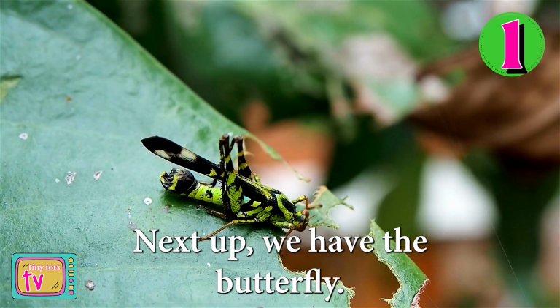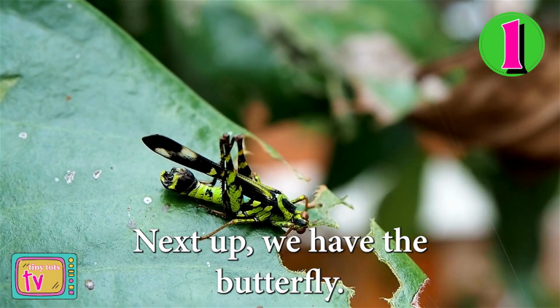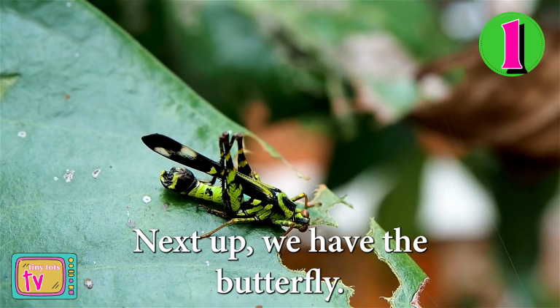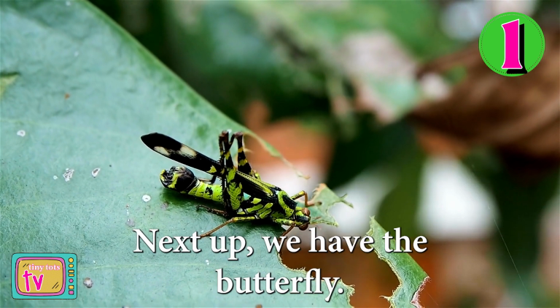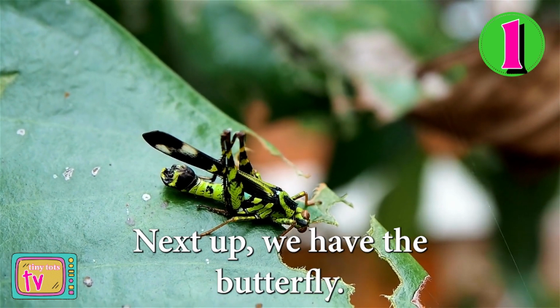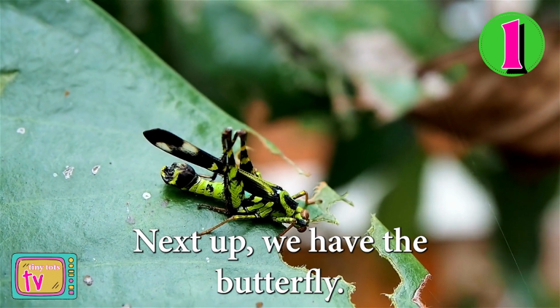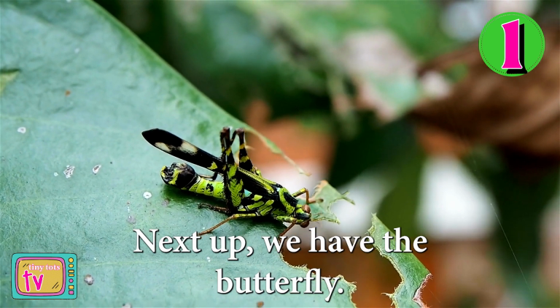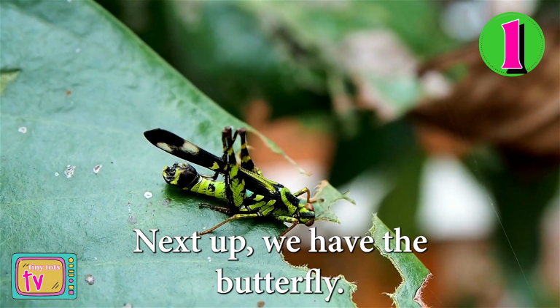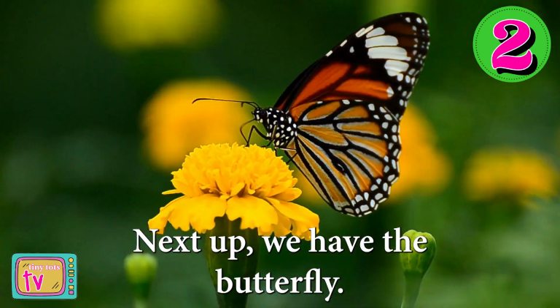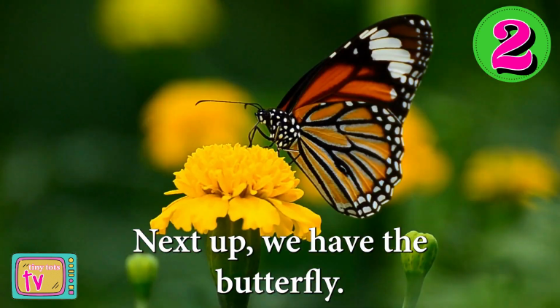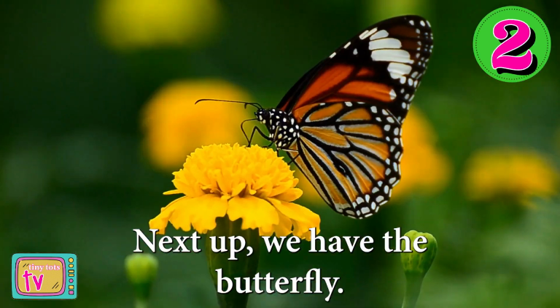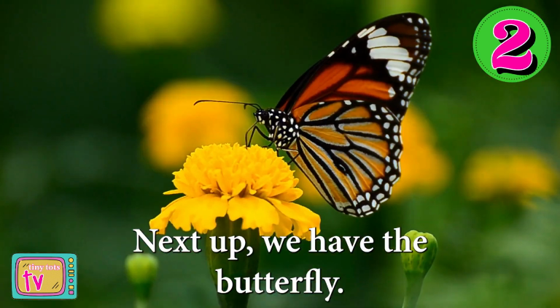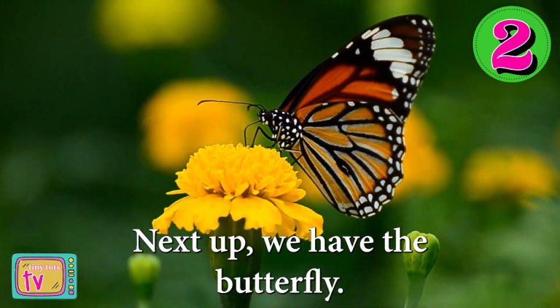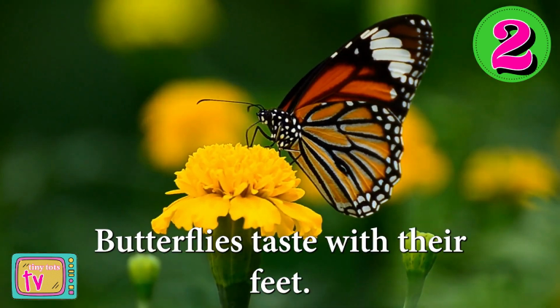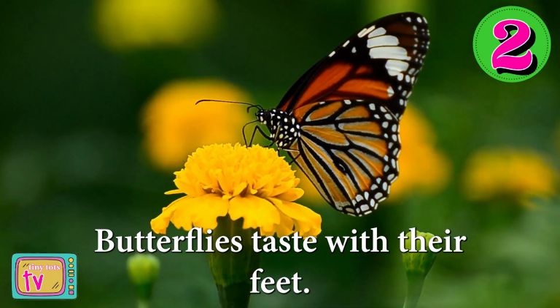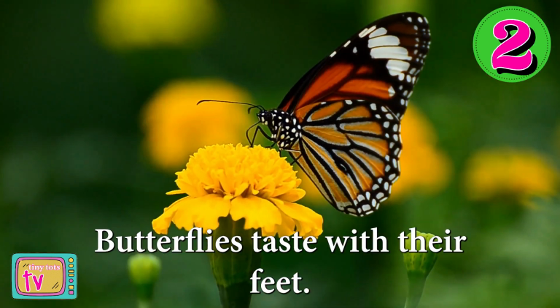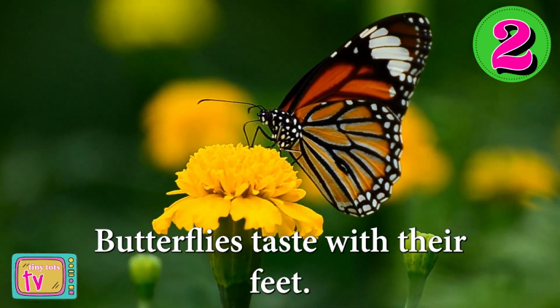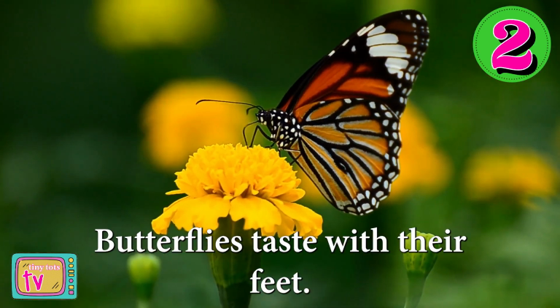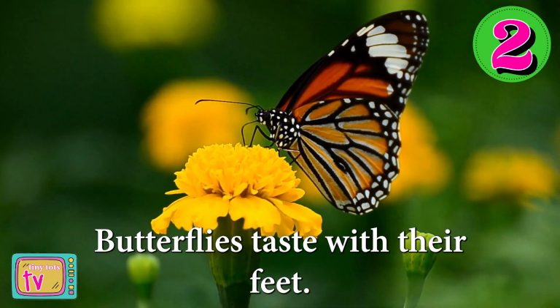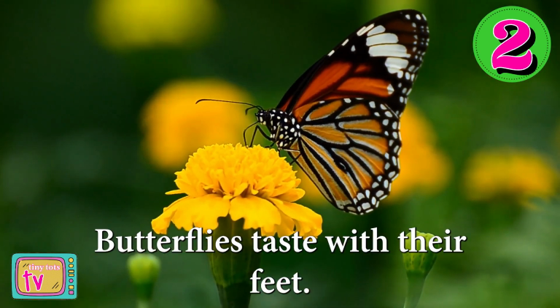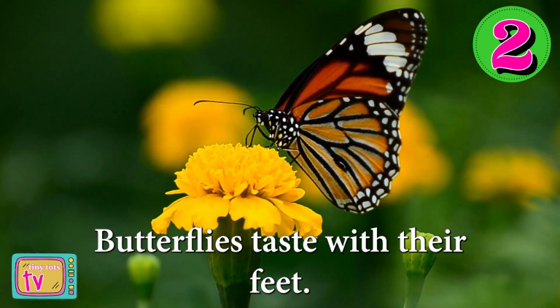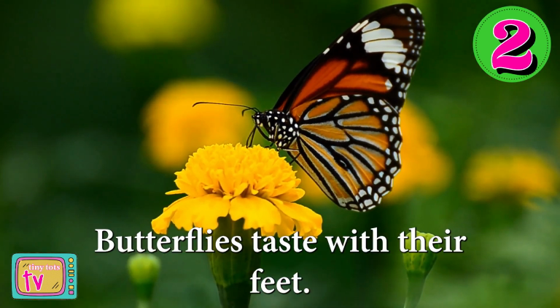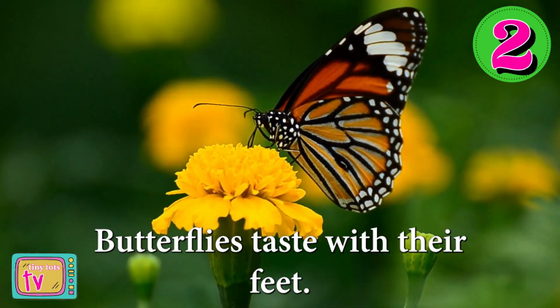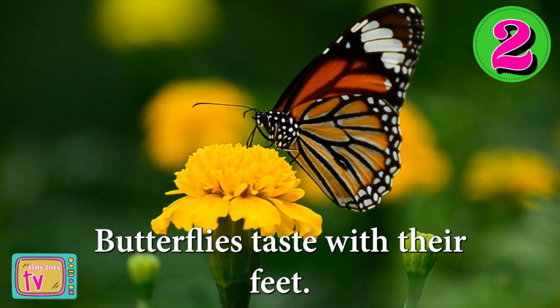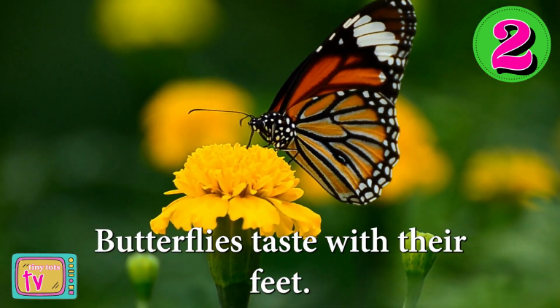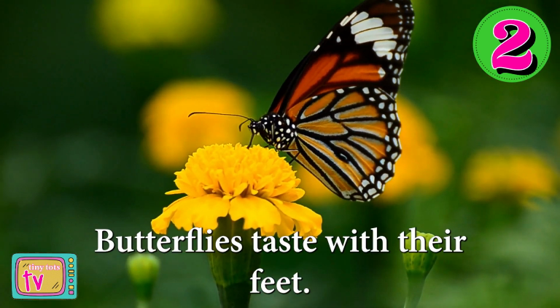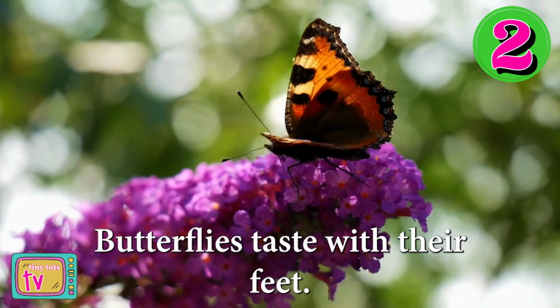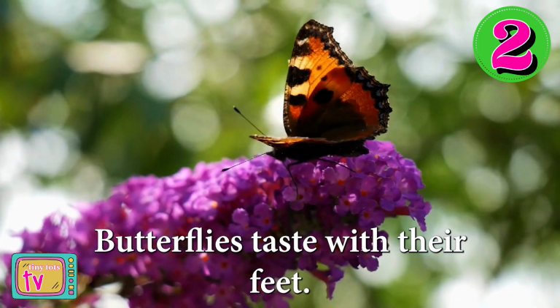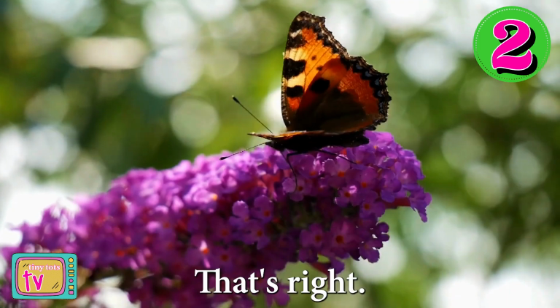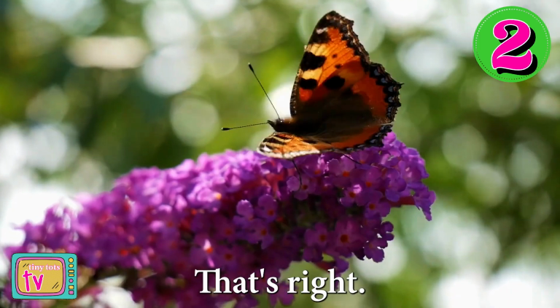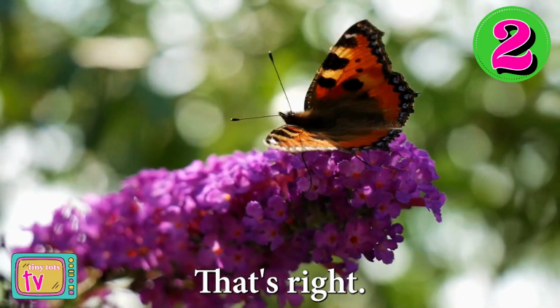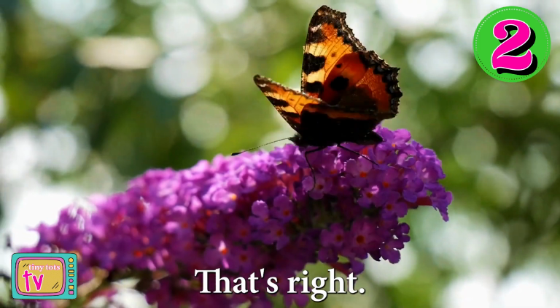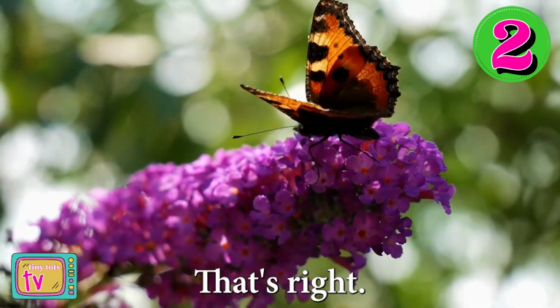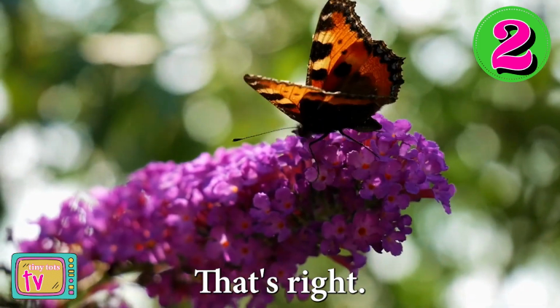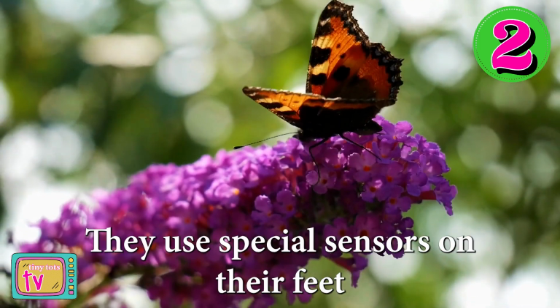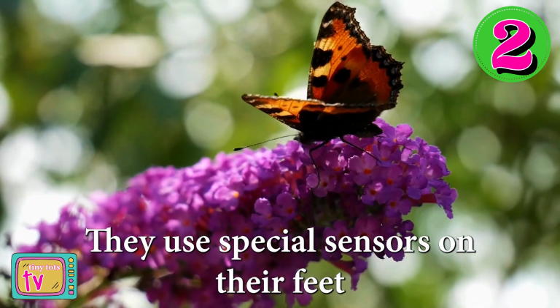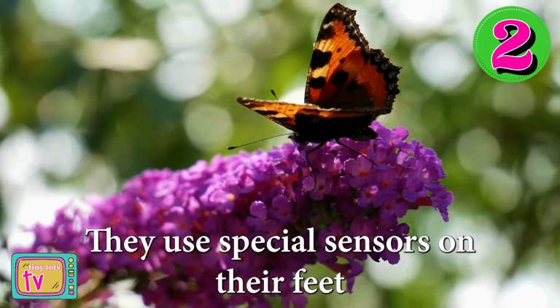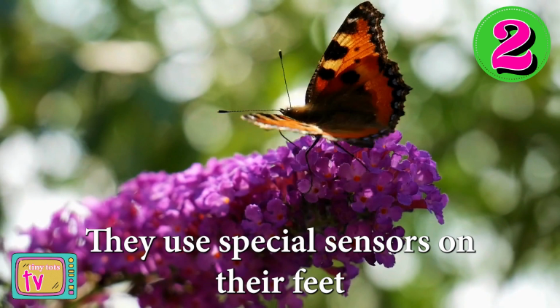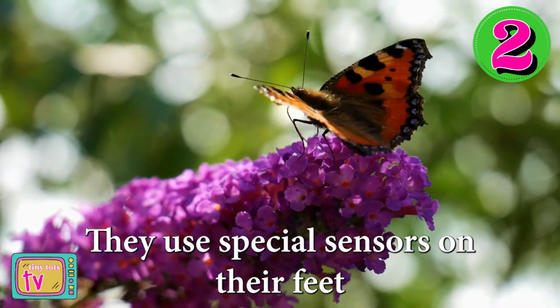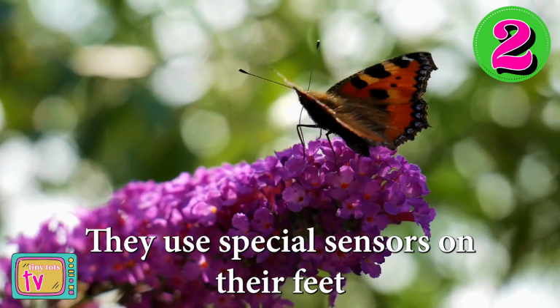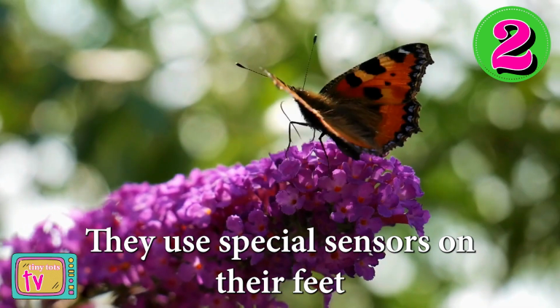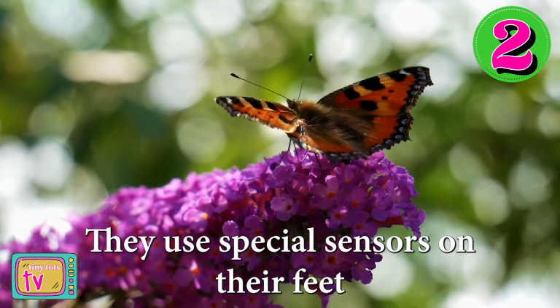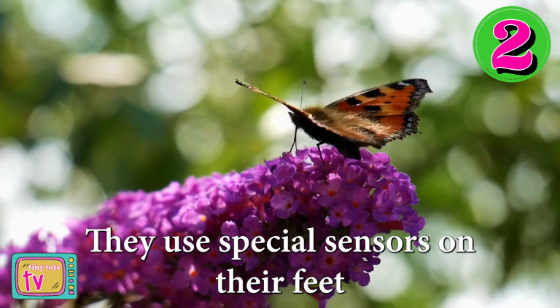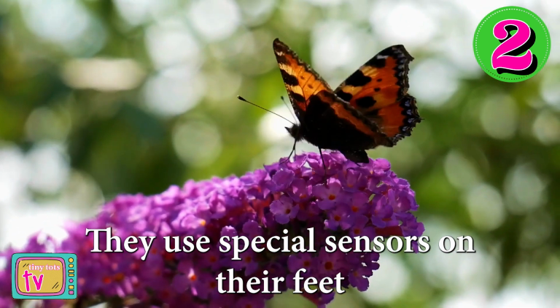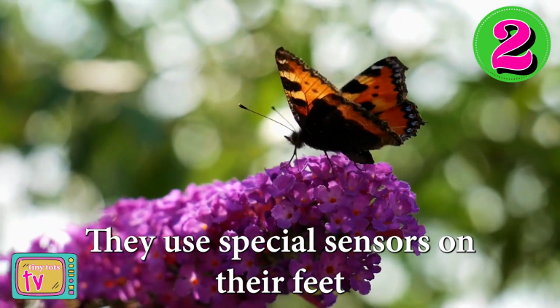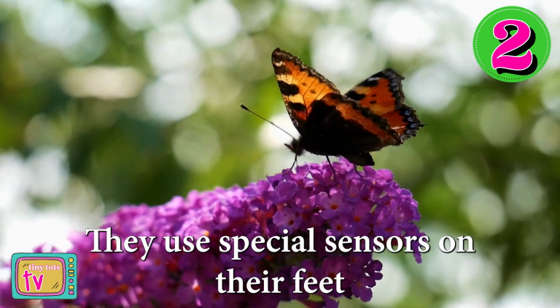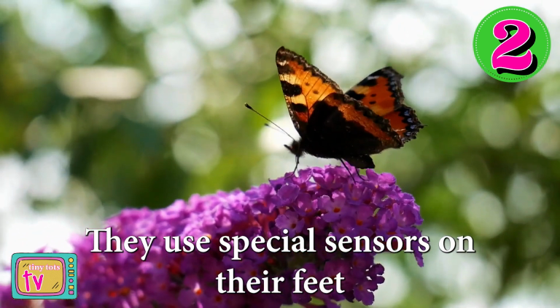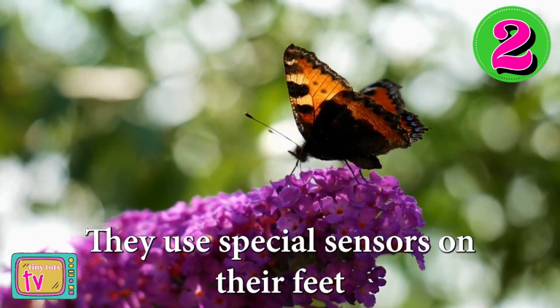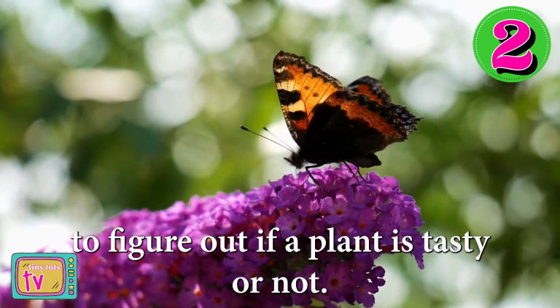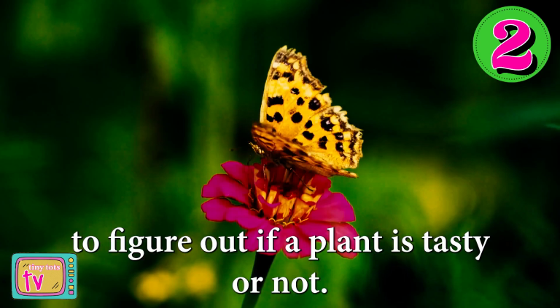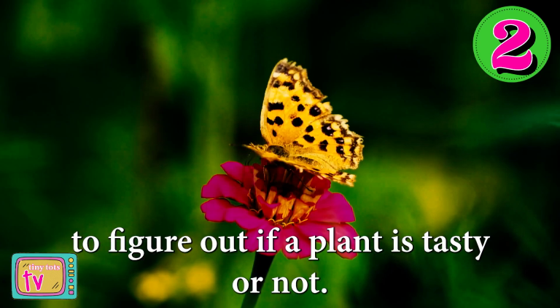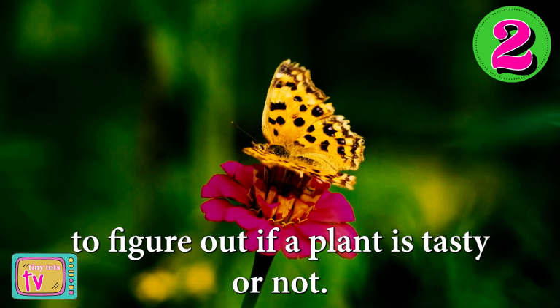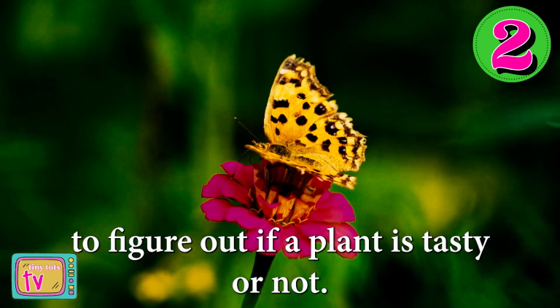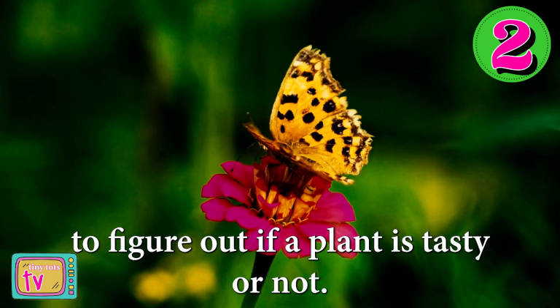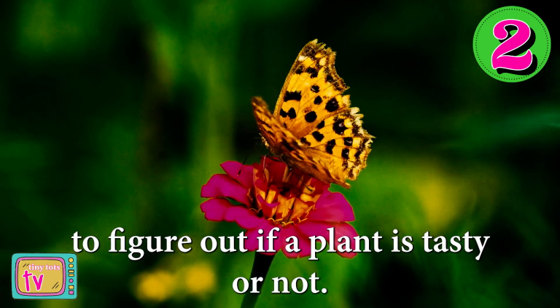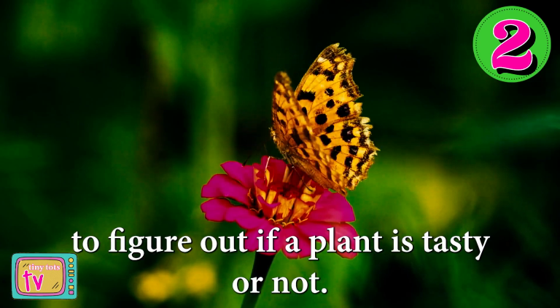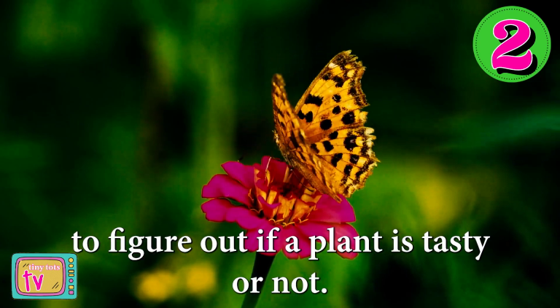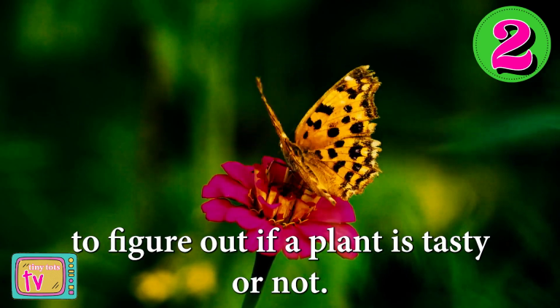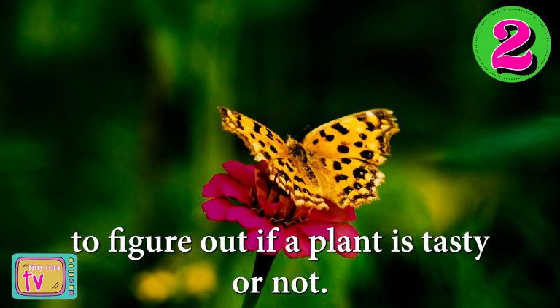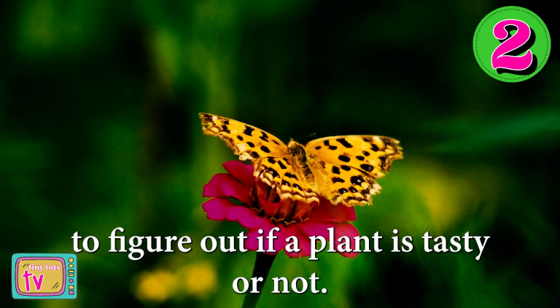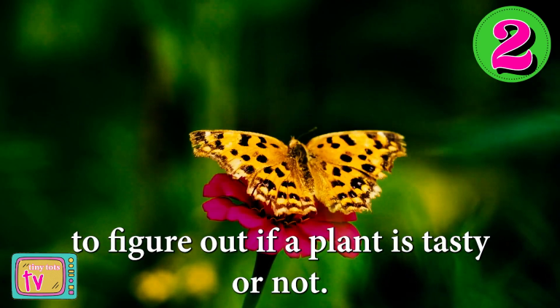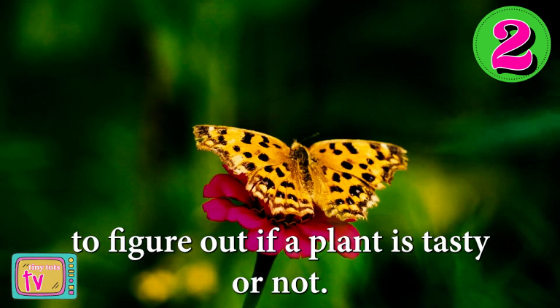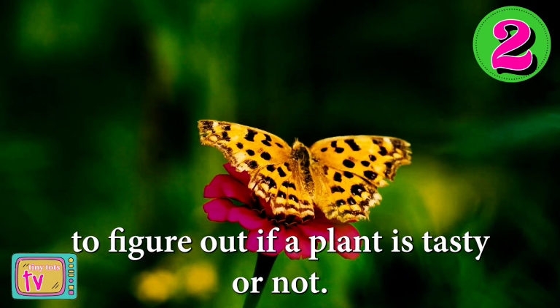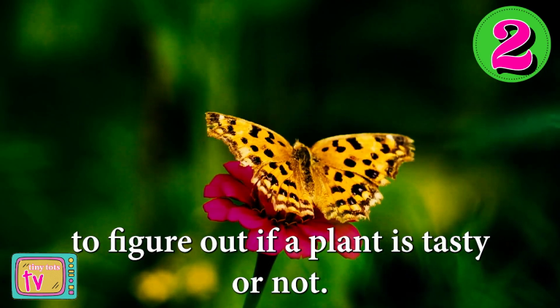Next up, we have the butterfly. Butterflies taste with their feet. They use special sensors on their feet to figure out if a plant is tasty or not.